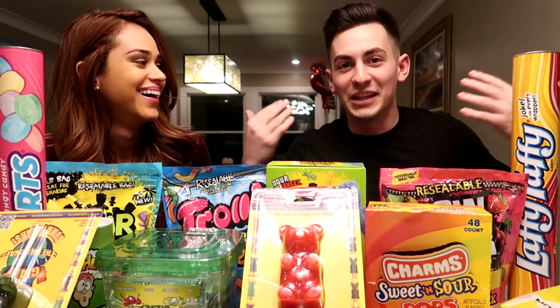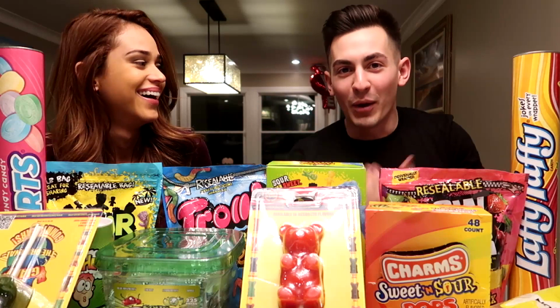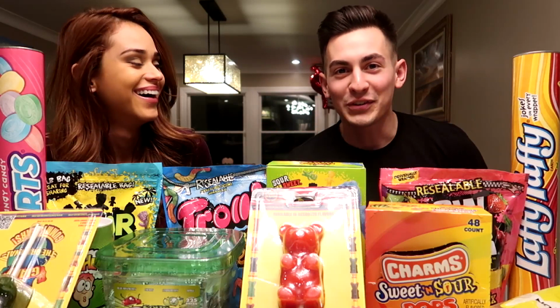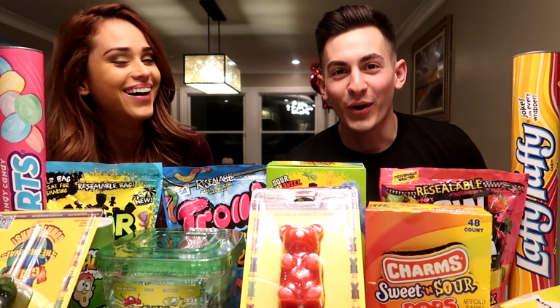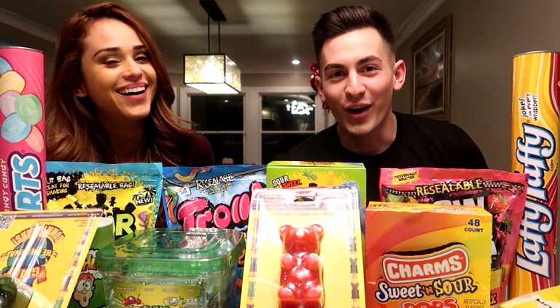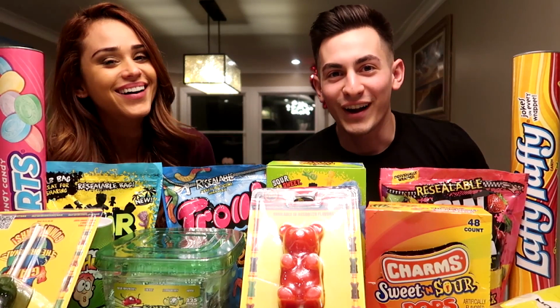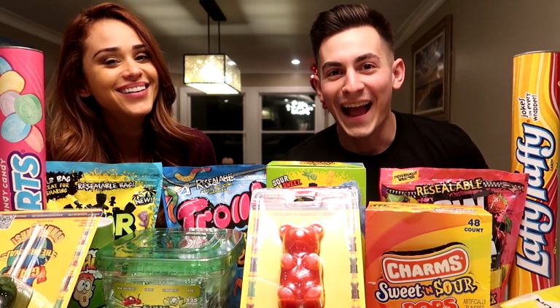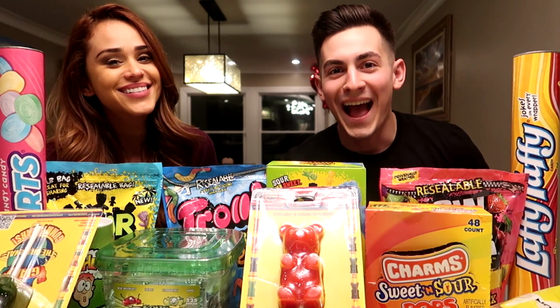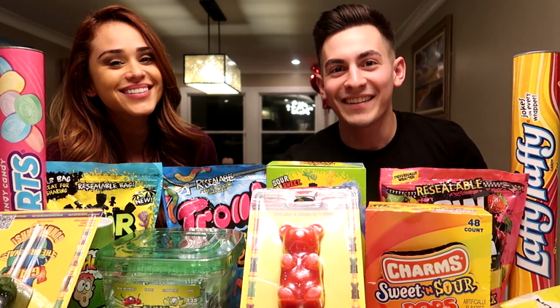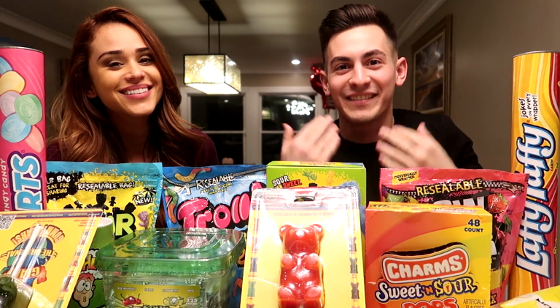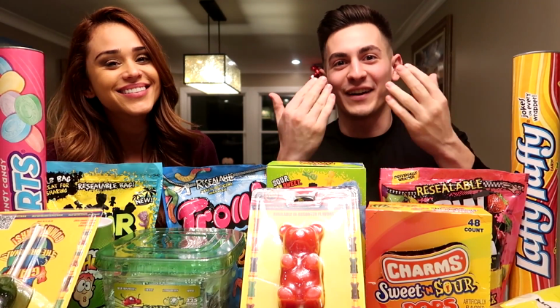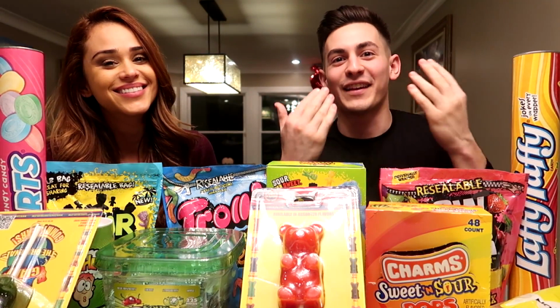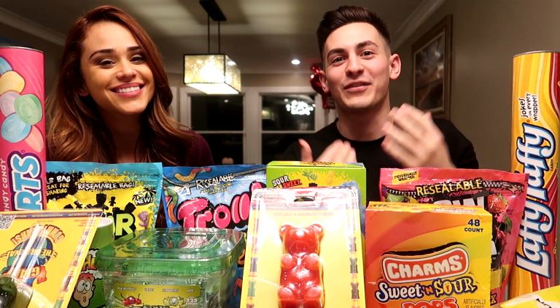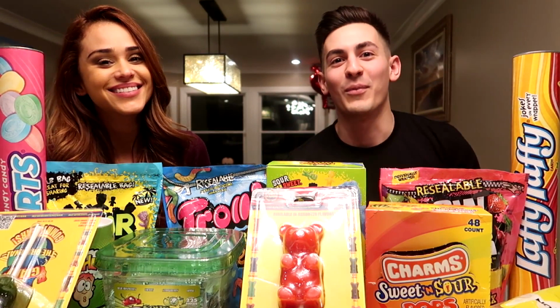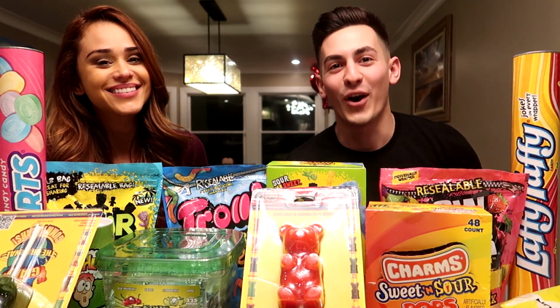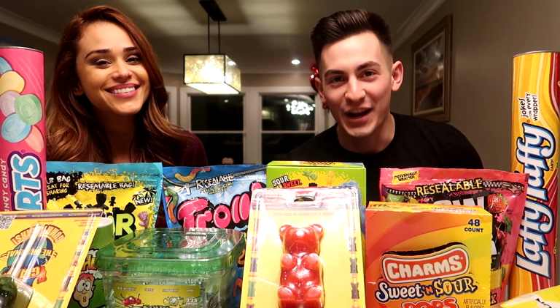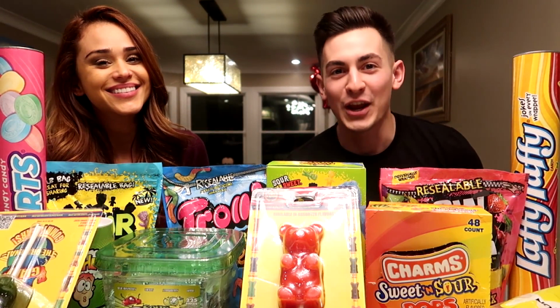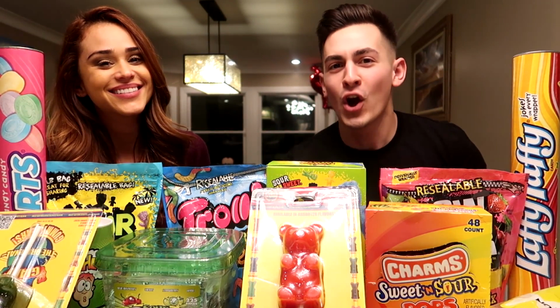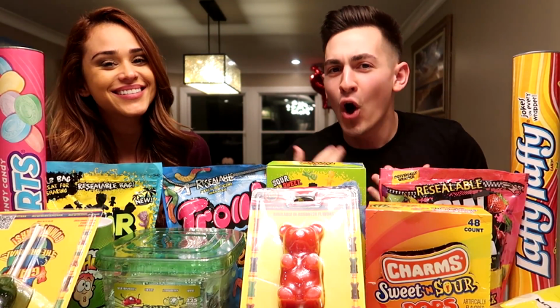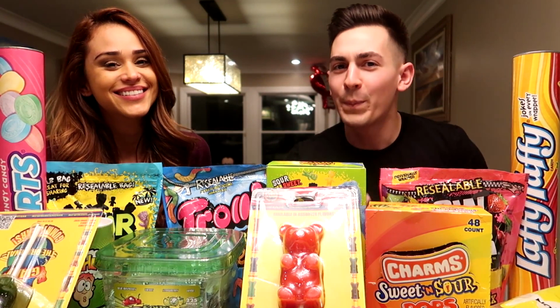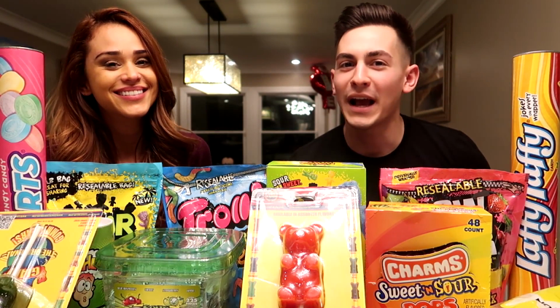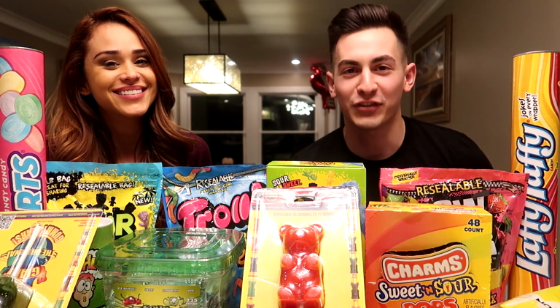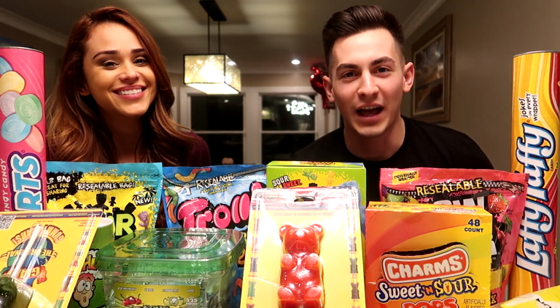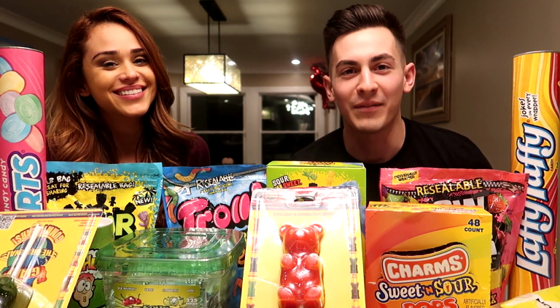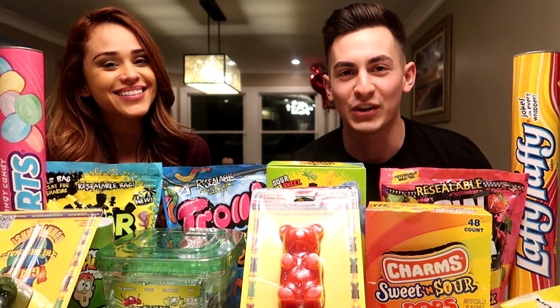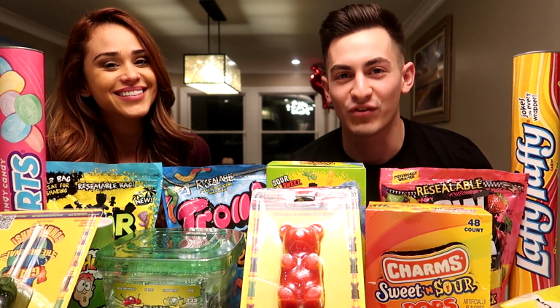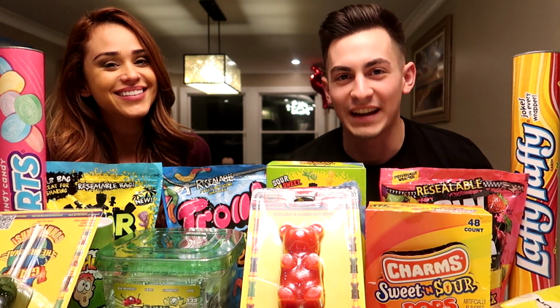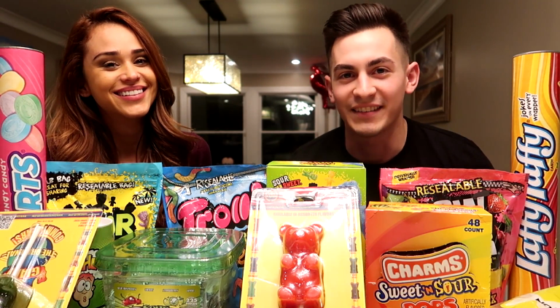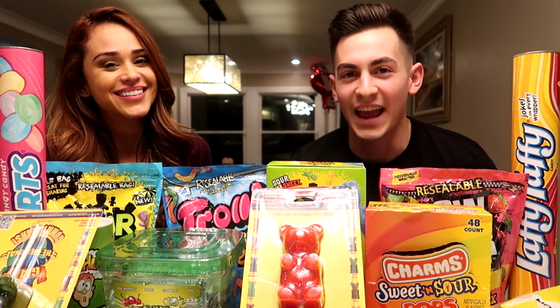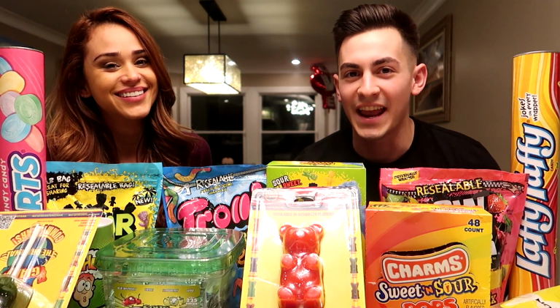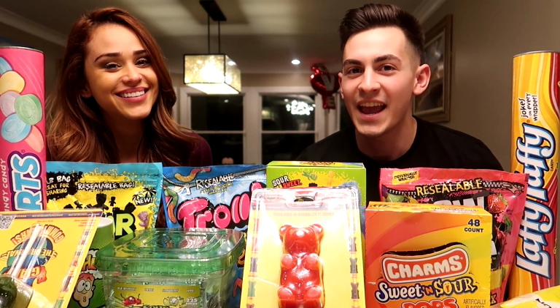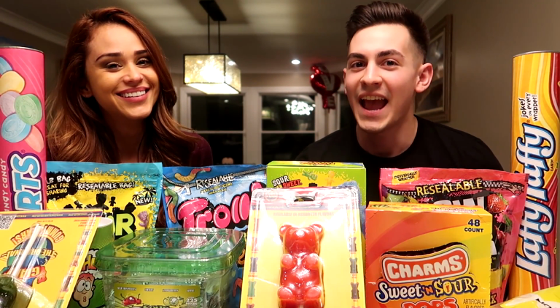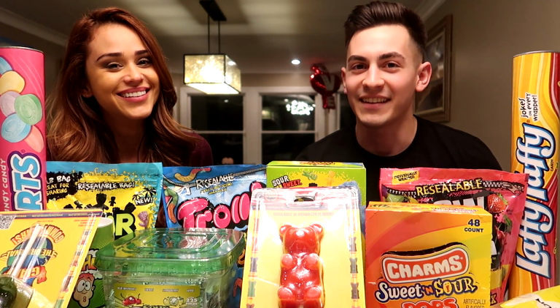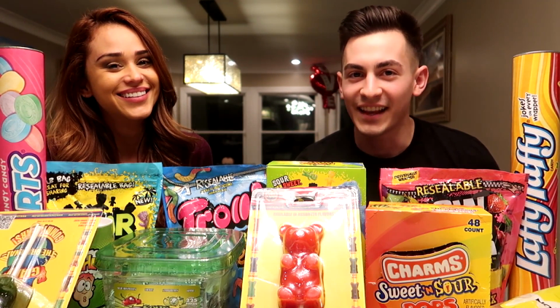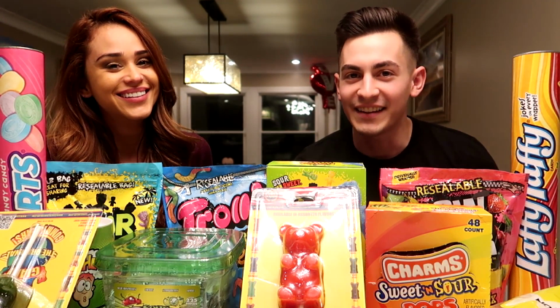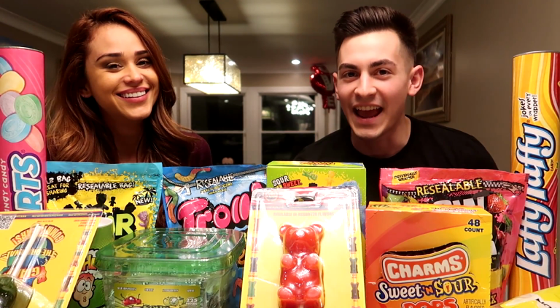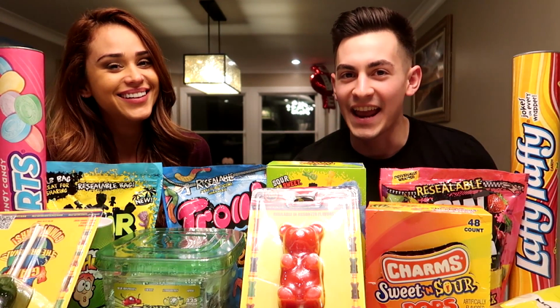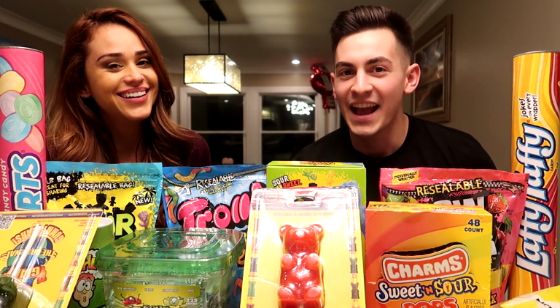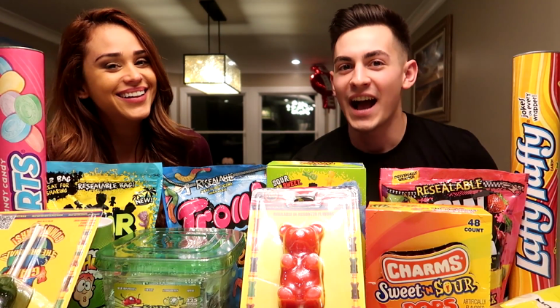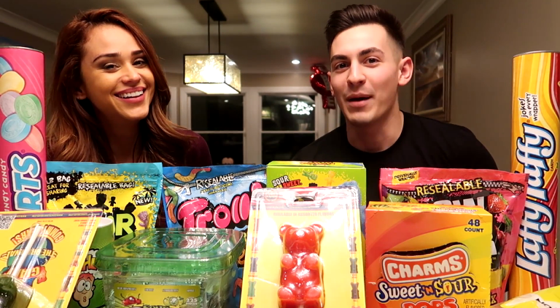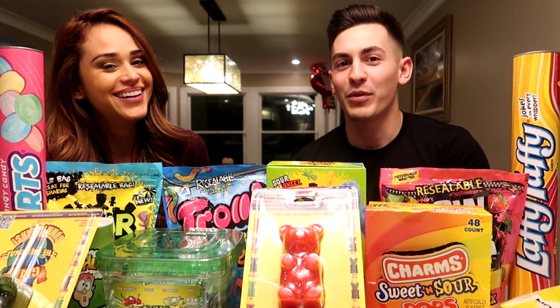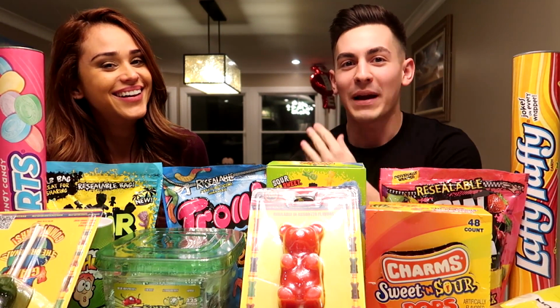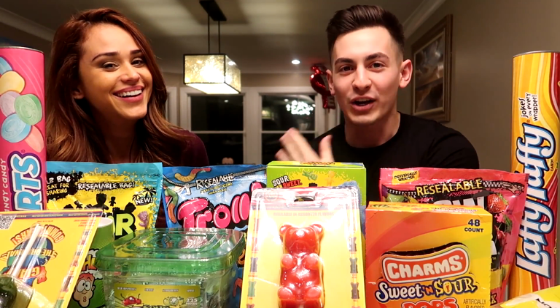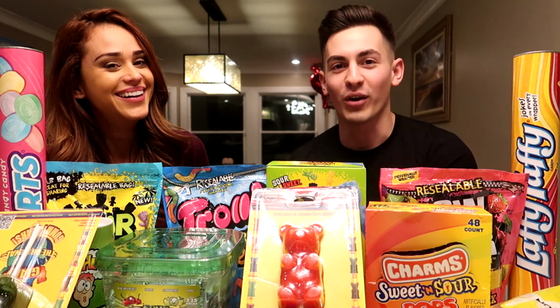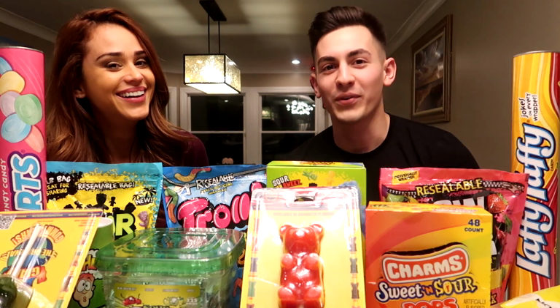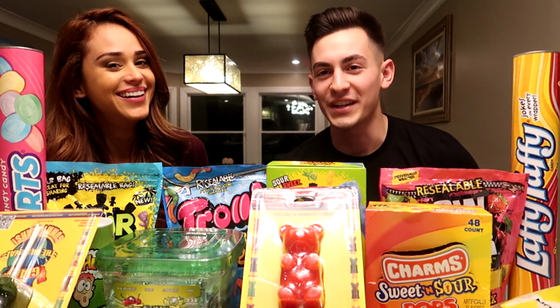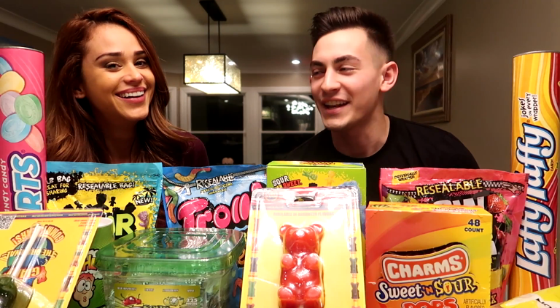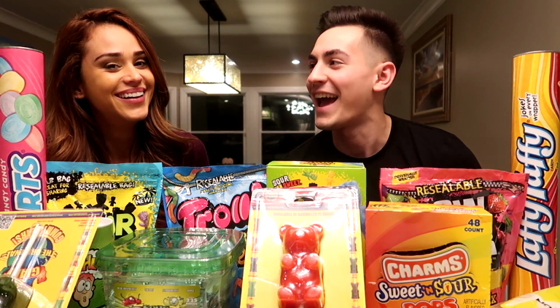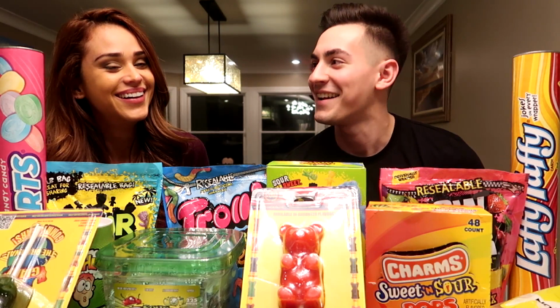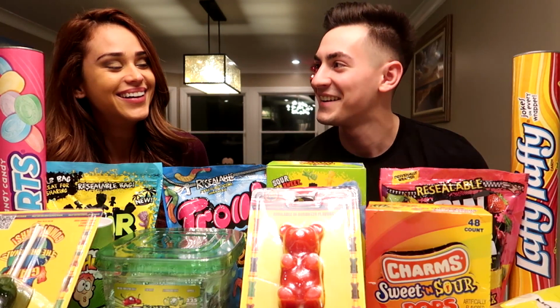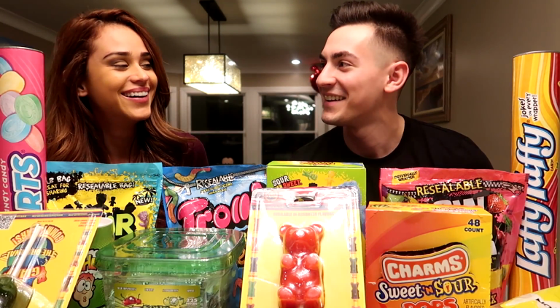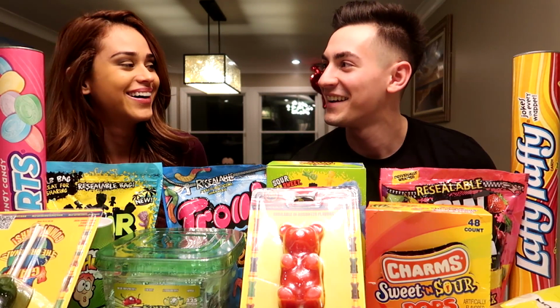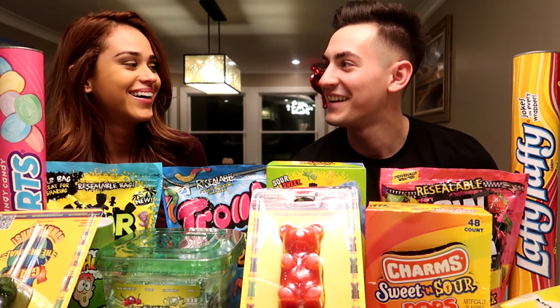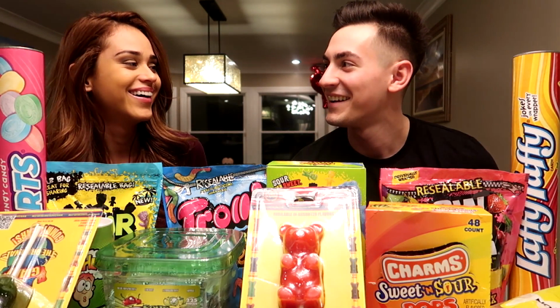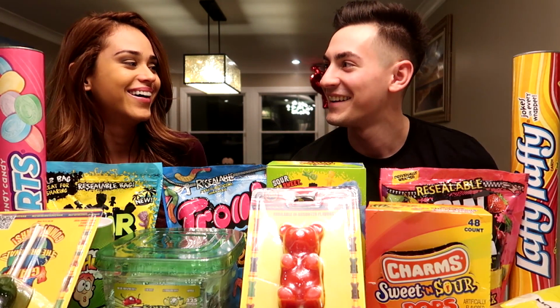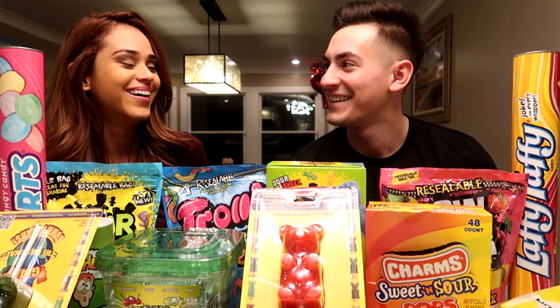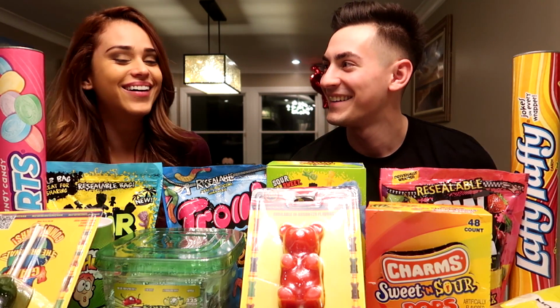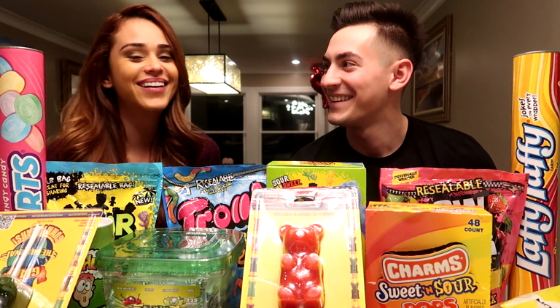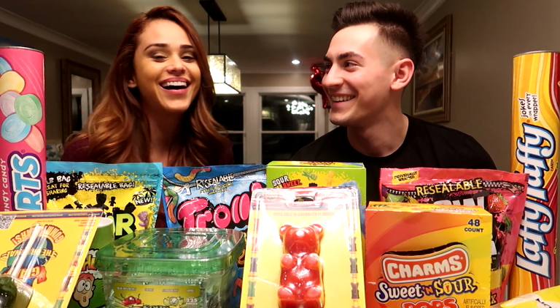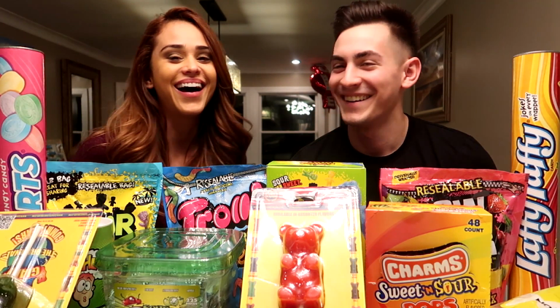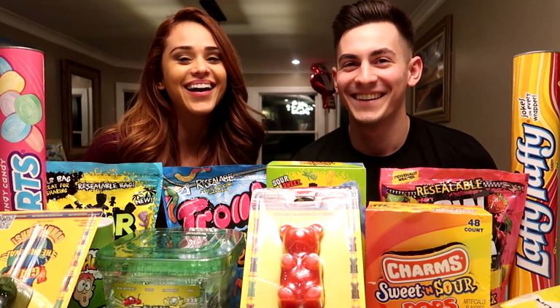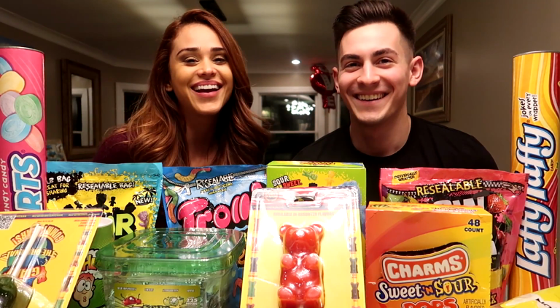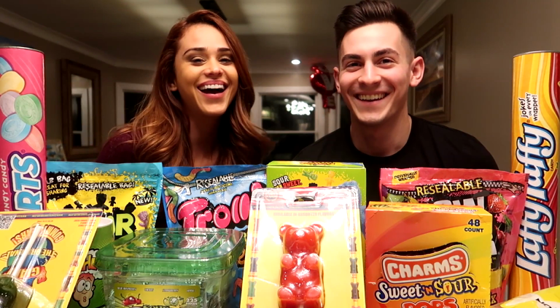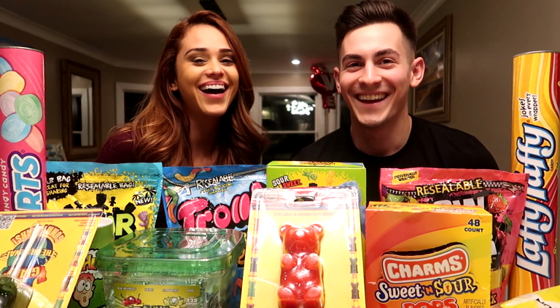Yo, what's going on guys? Doug Cessnamarin here. Hope you guys are all having a great day. Today I'm with my girlfriend, Yannette. Hi guys.